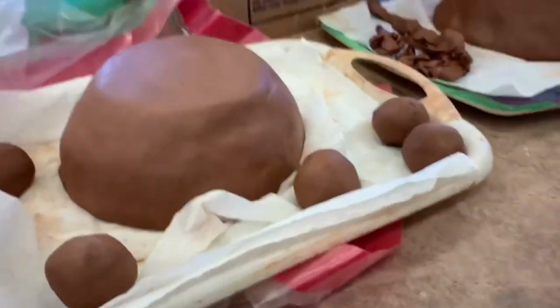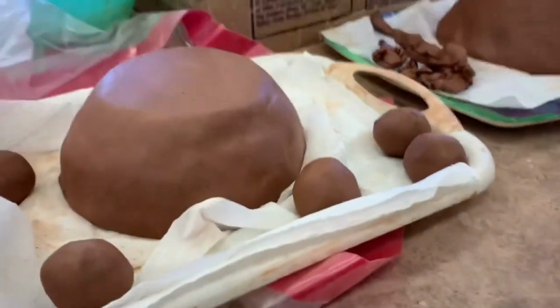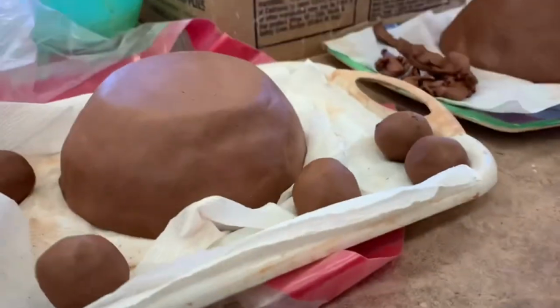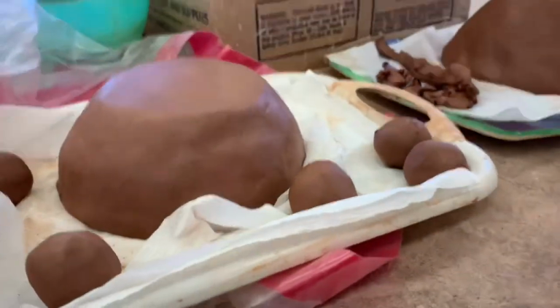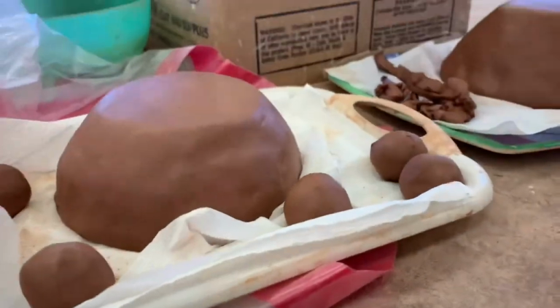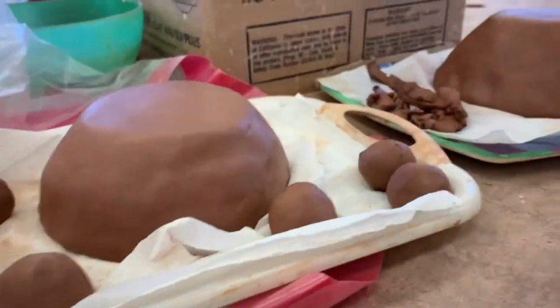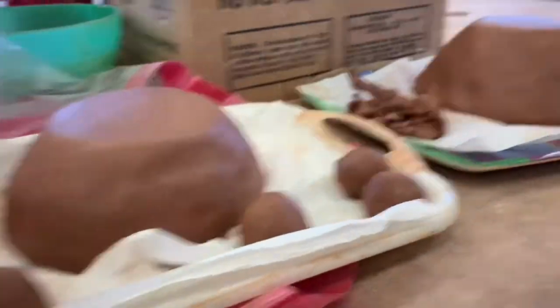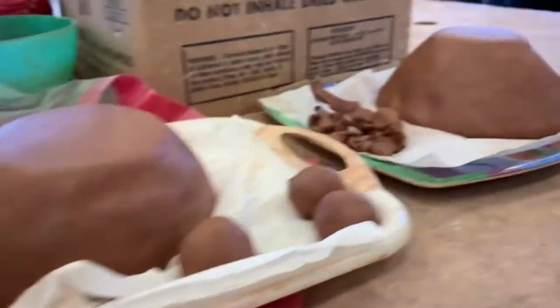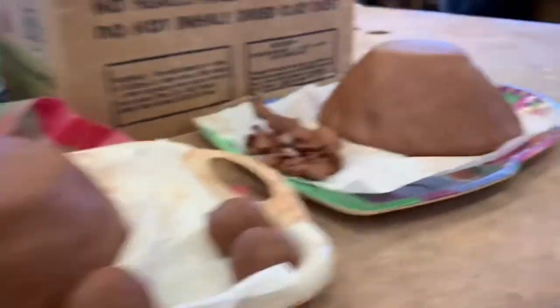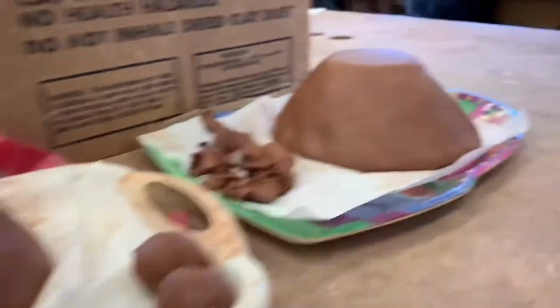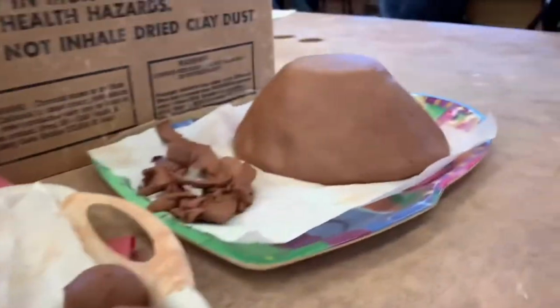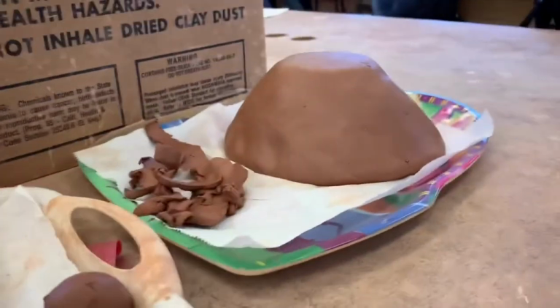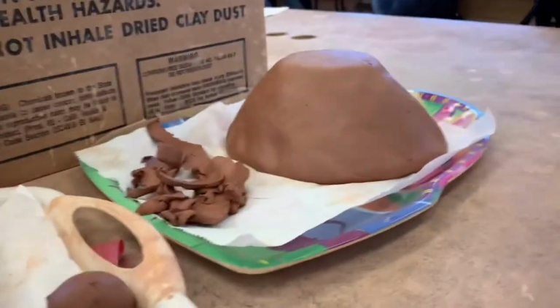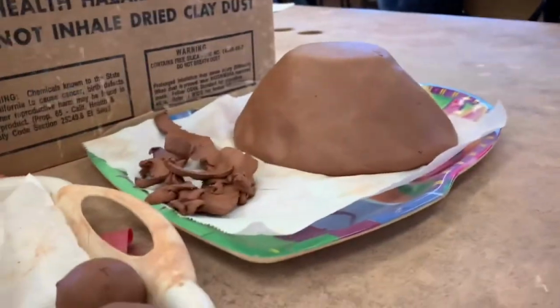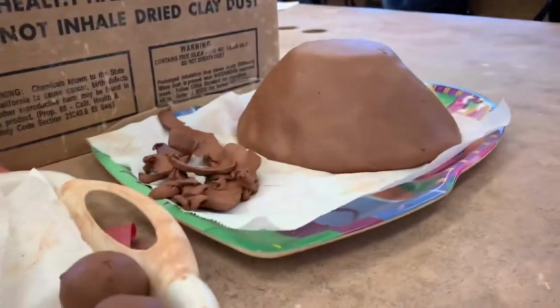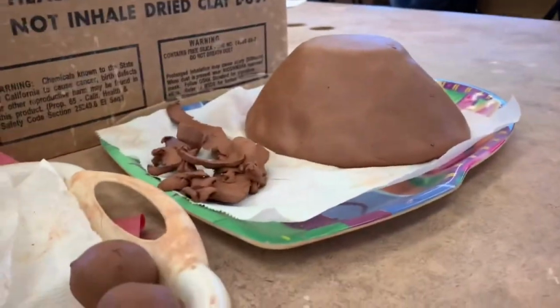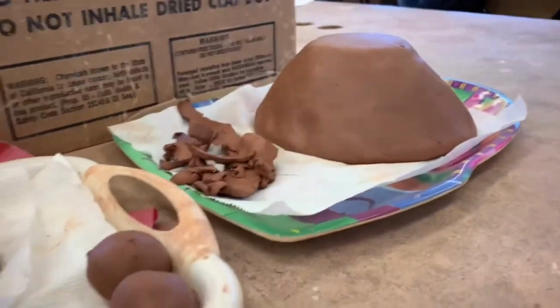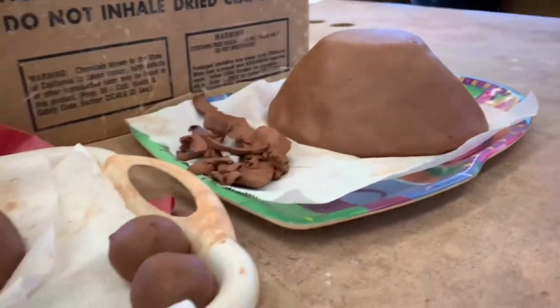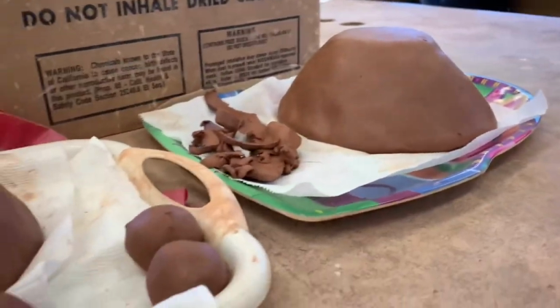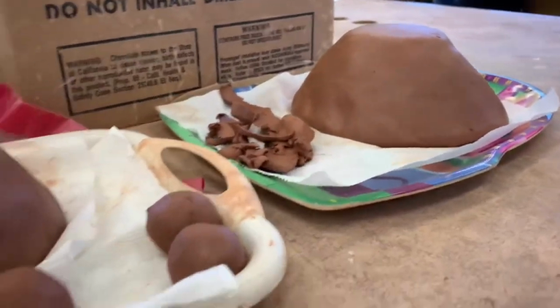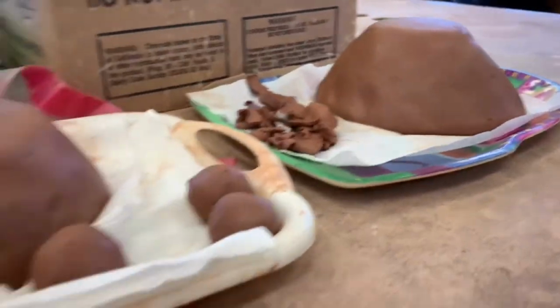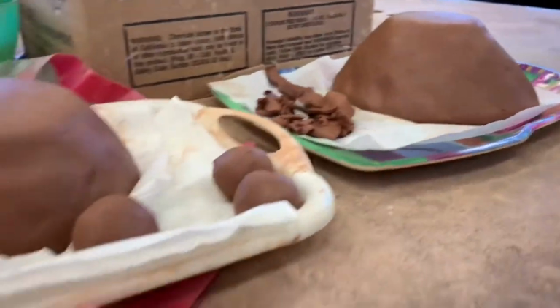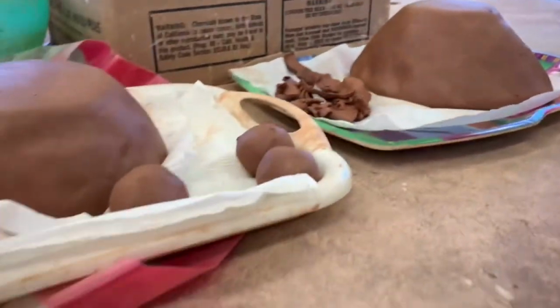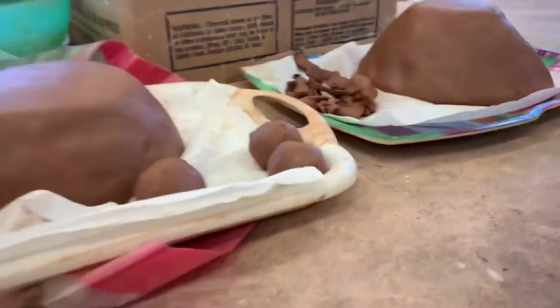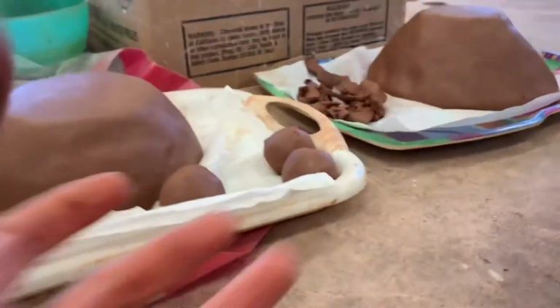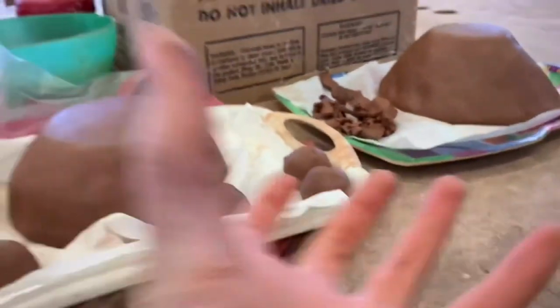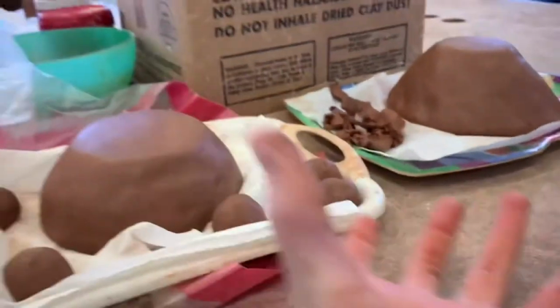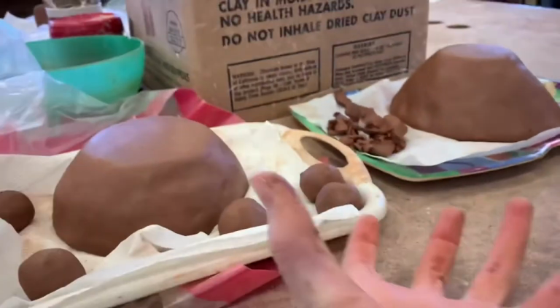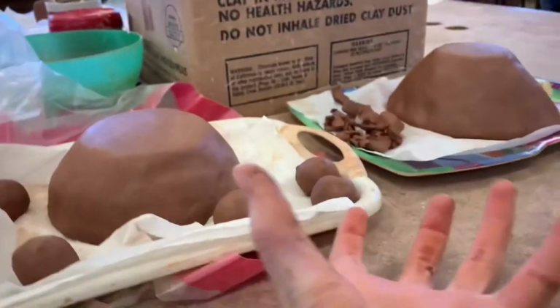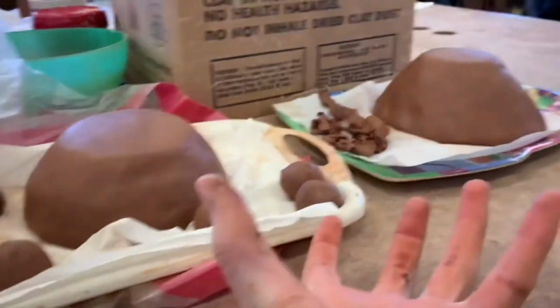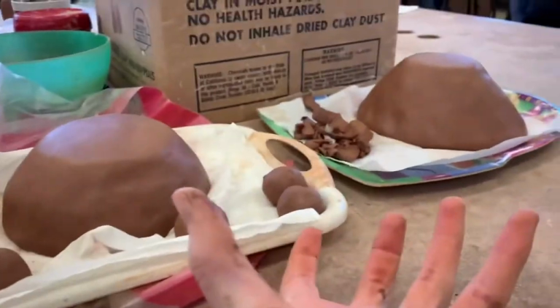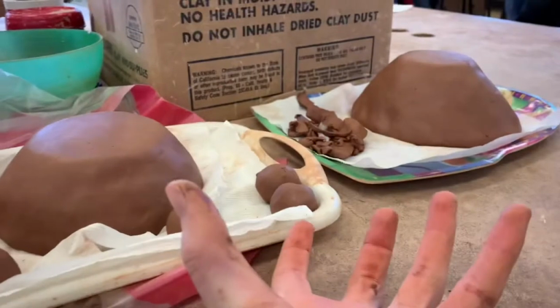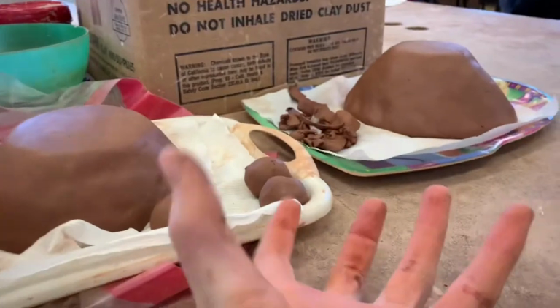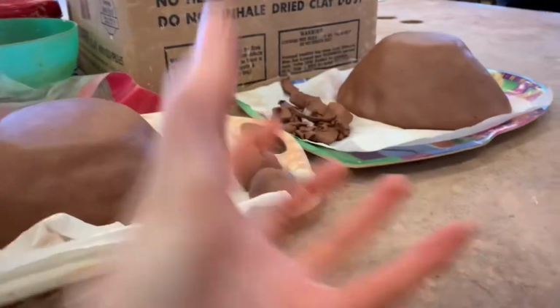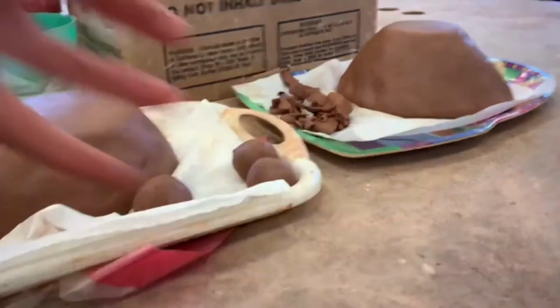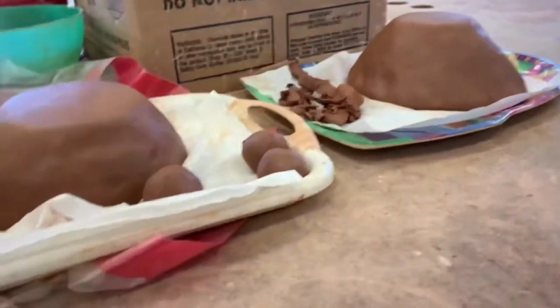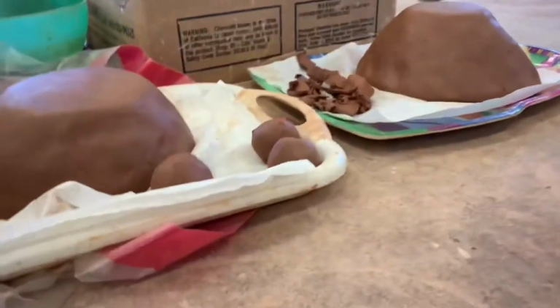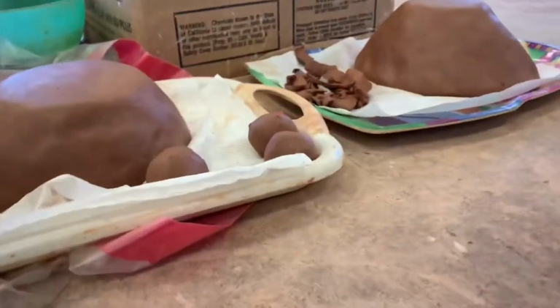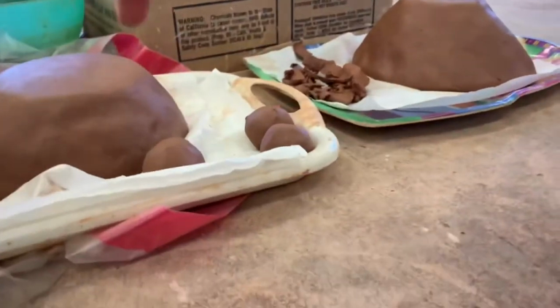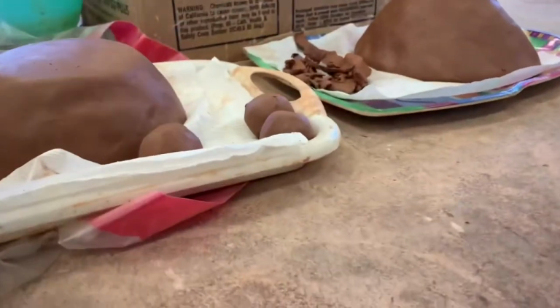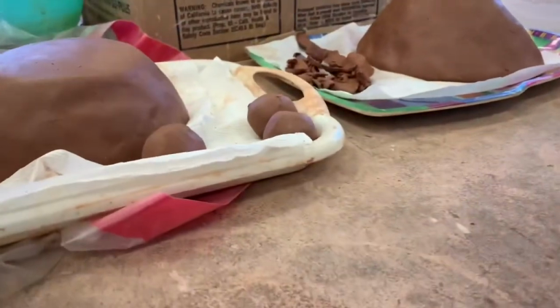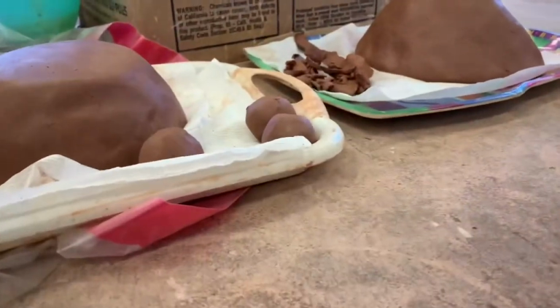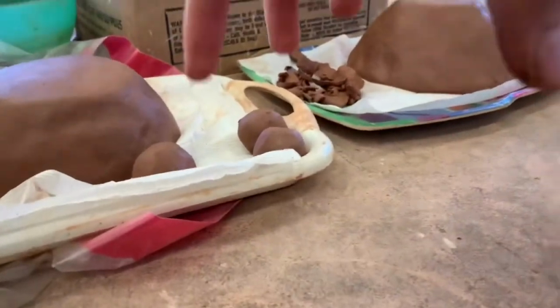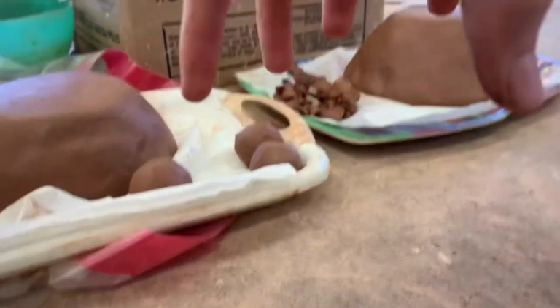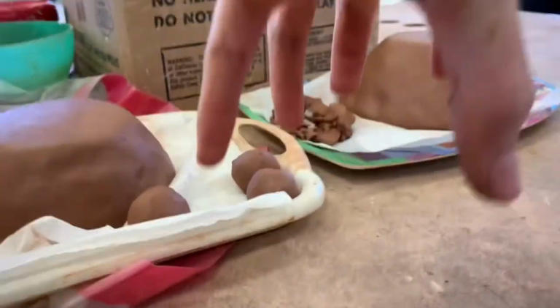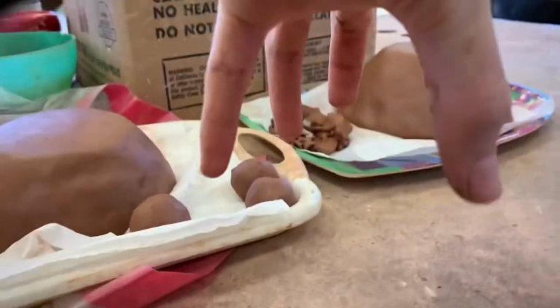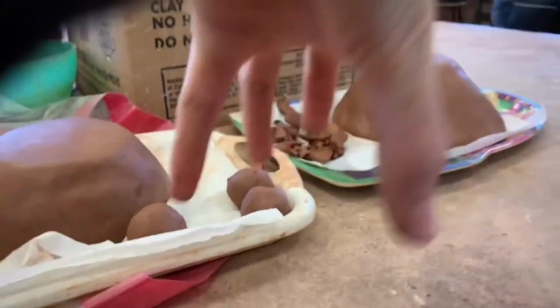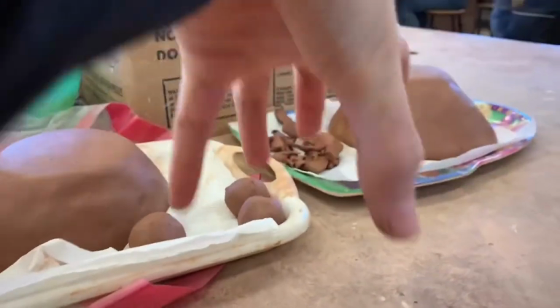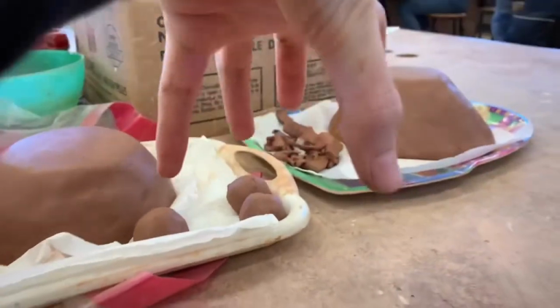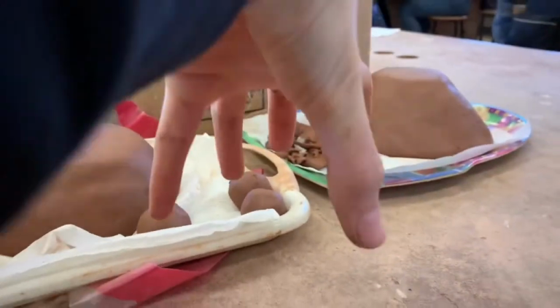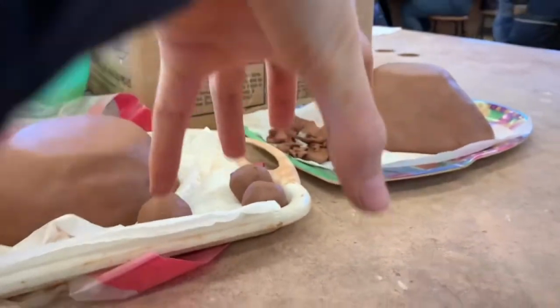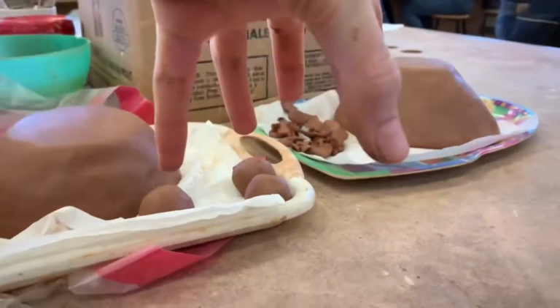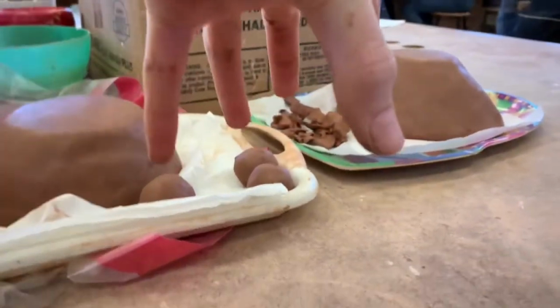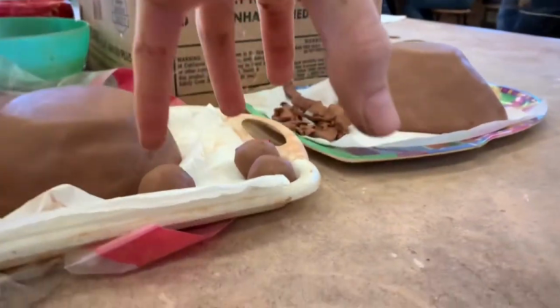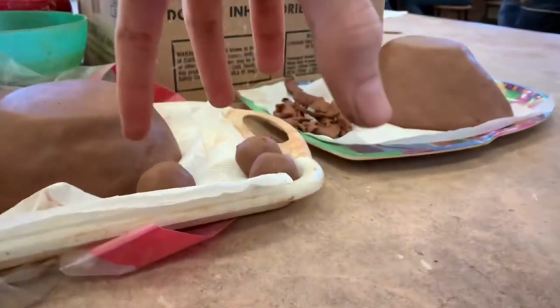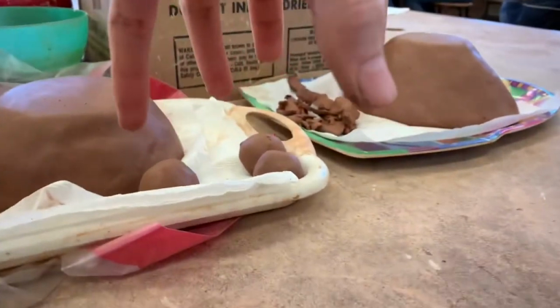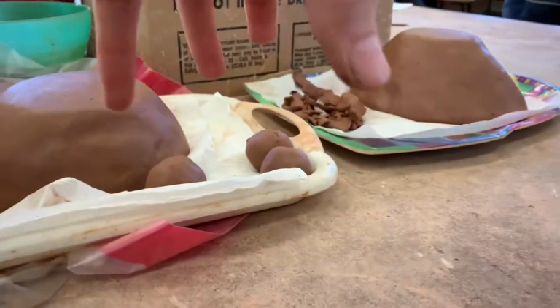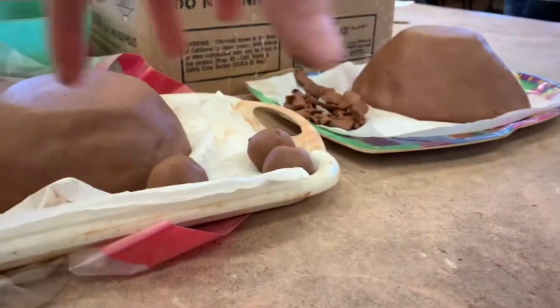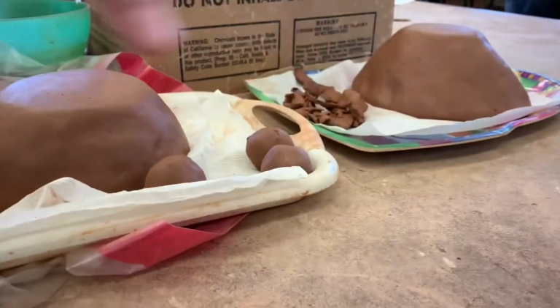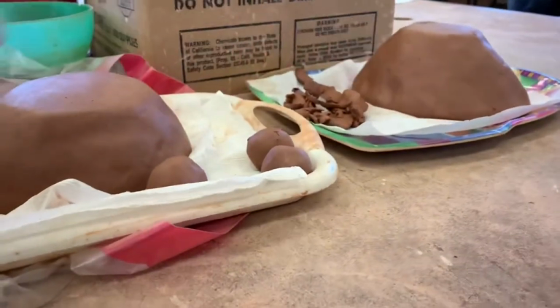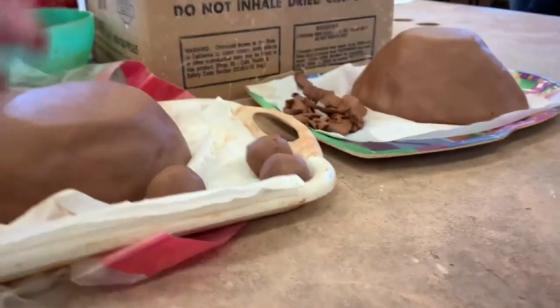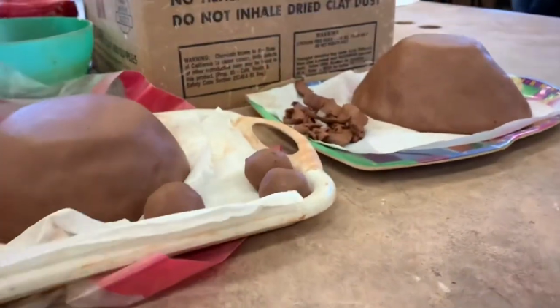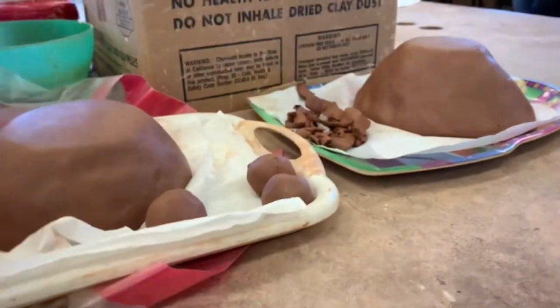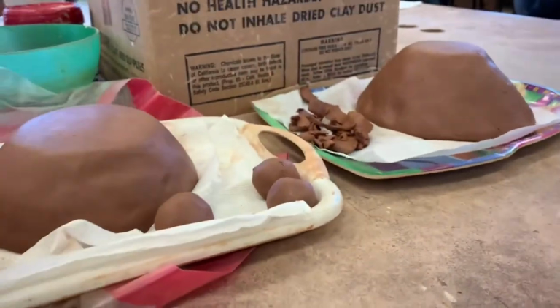Two bowls are made this time. What I'm going to do is put one of them like this and stack it on top of the other like that, so it makes the whole body.